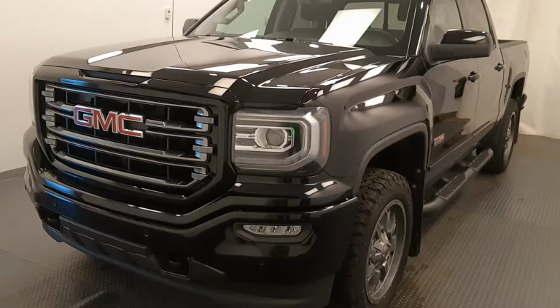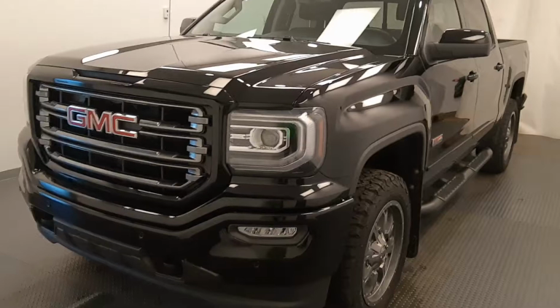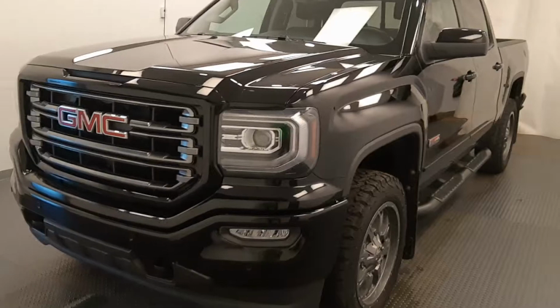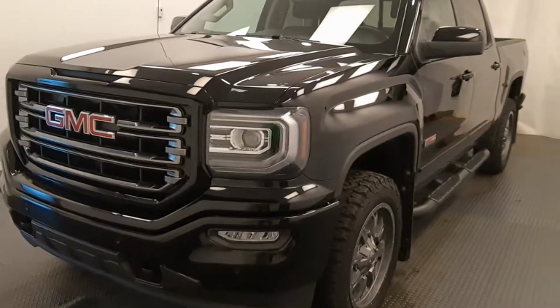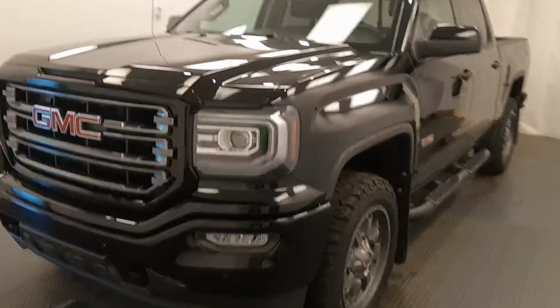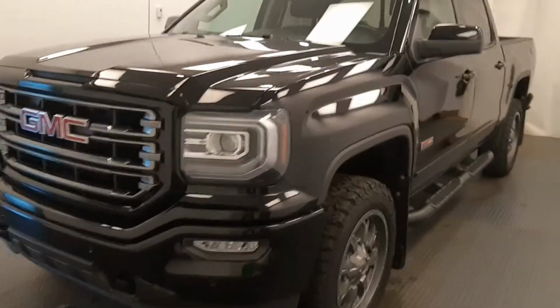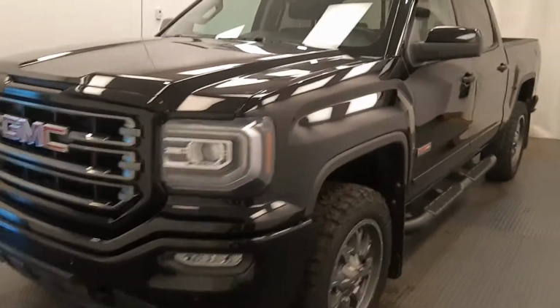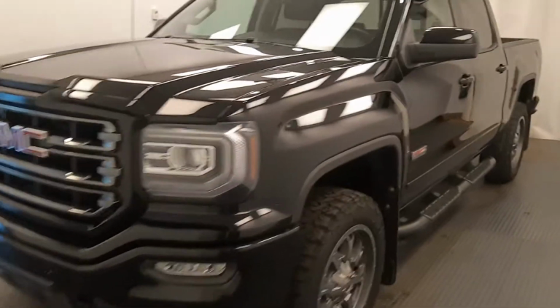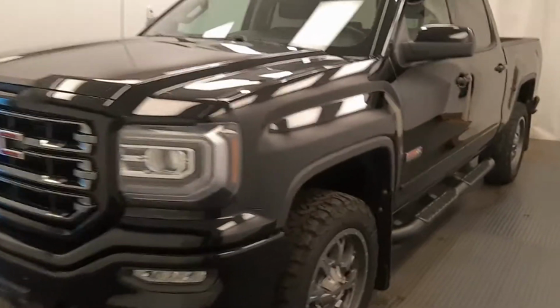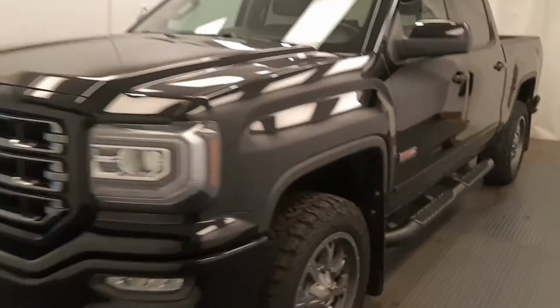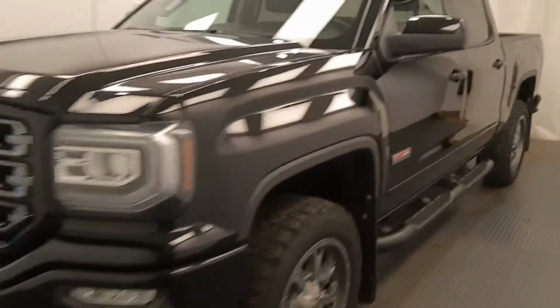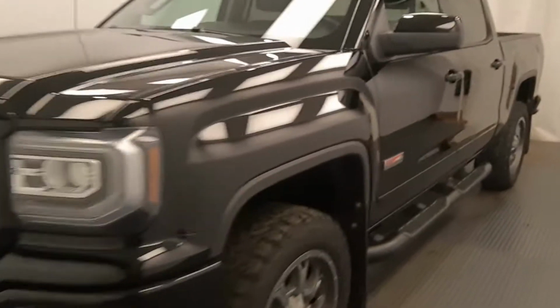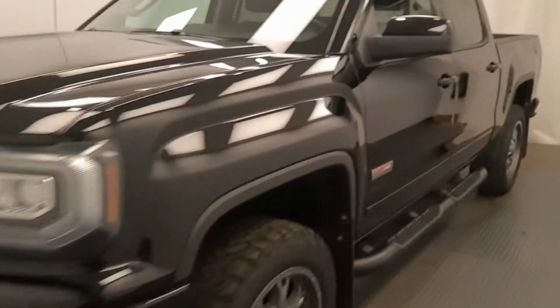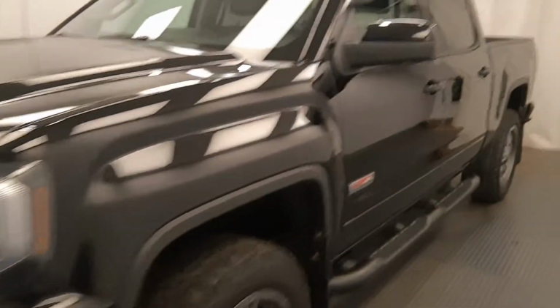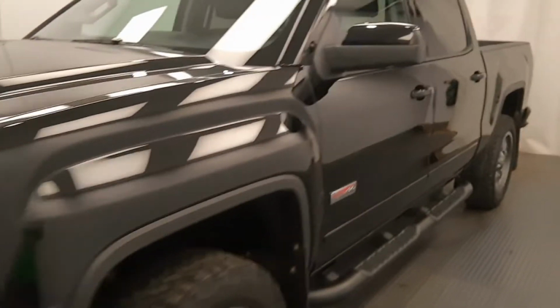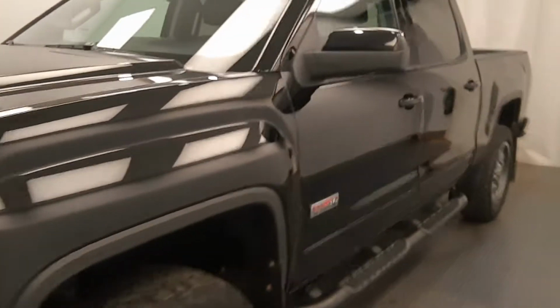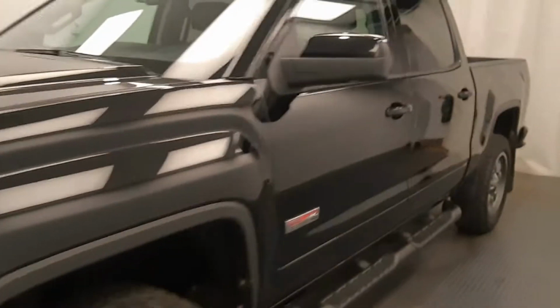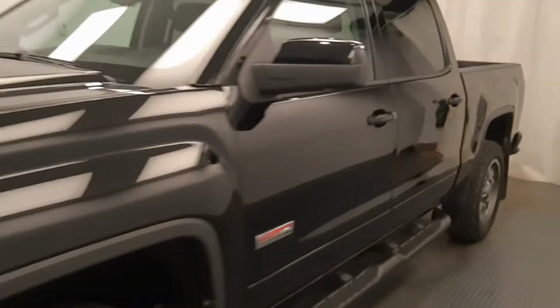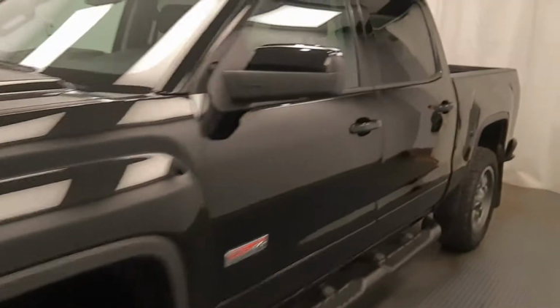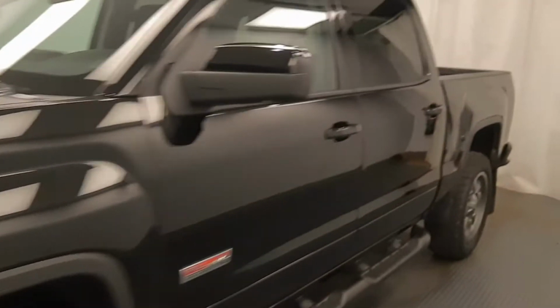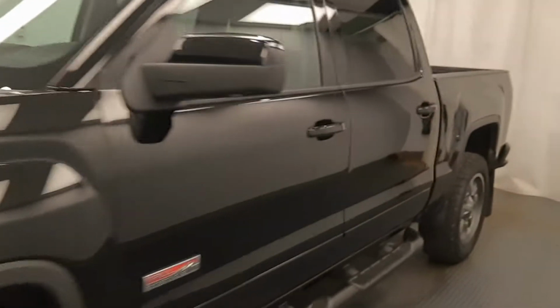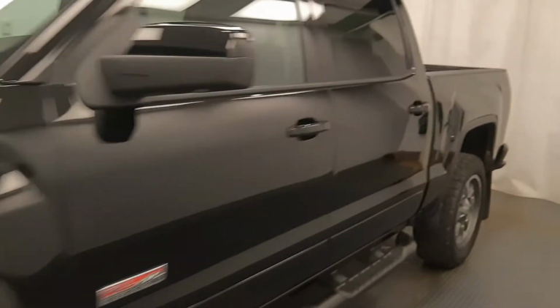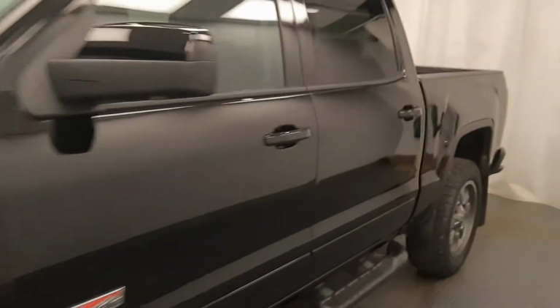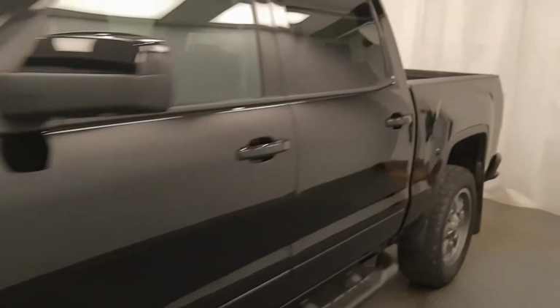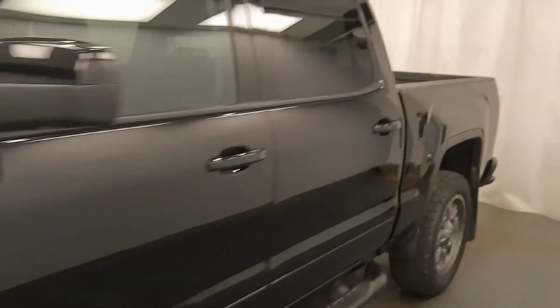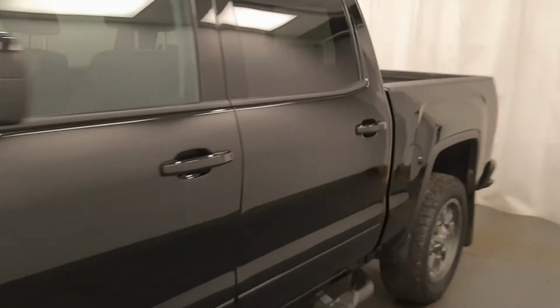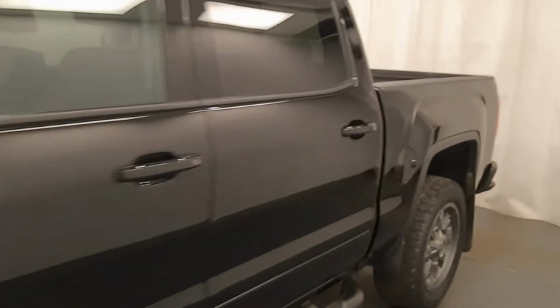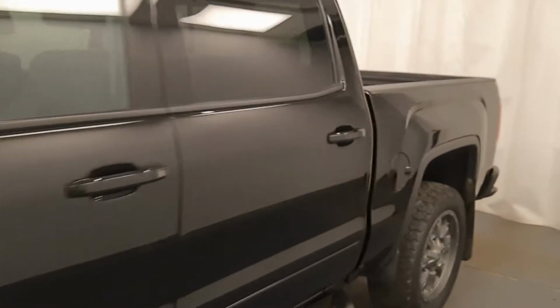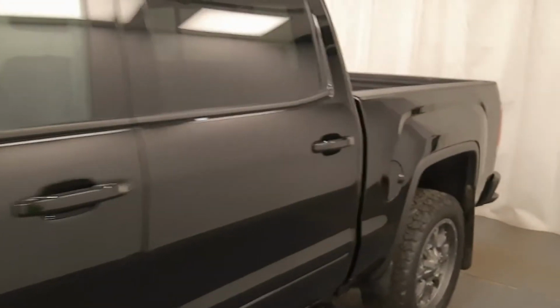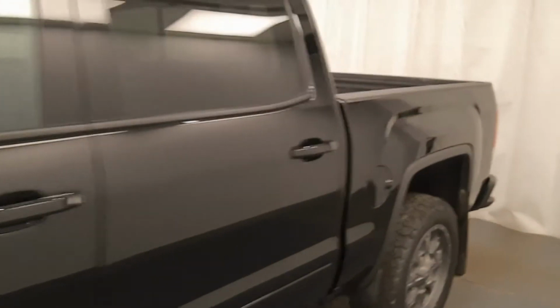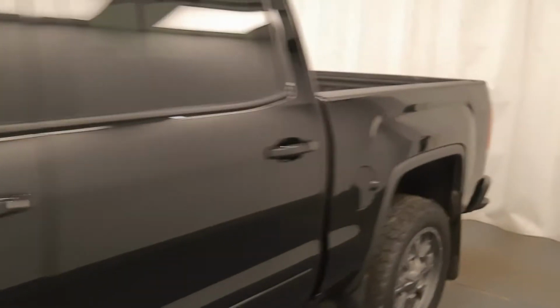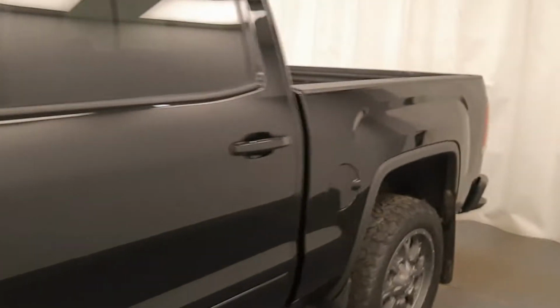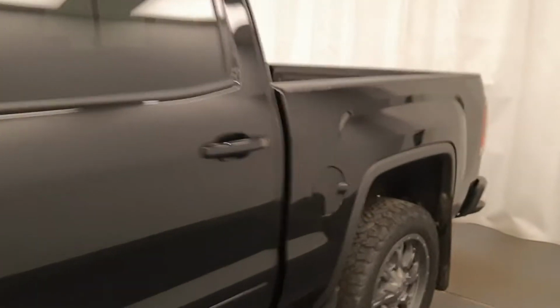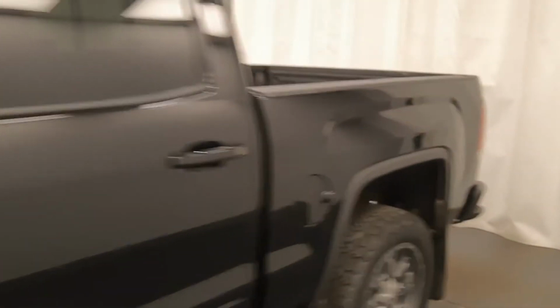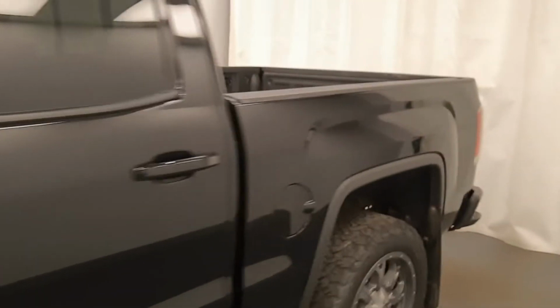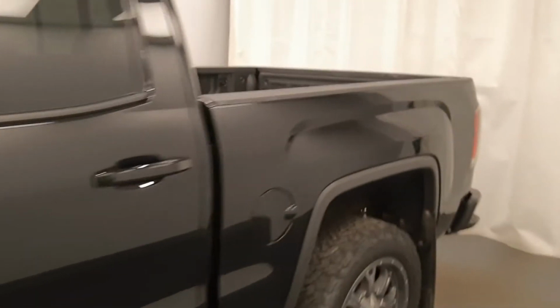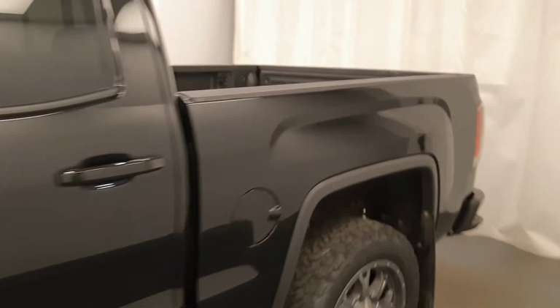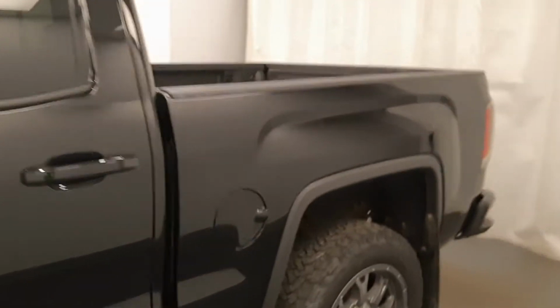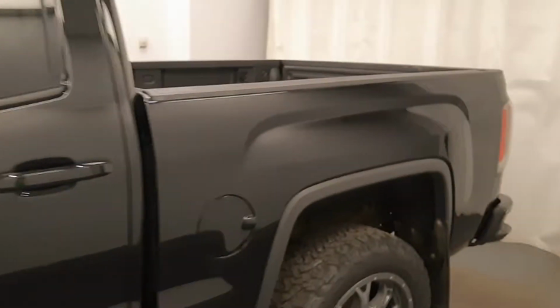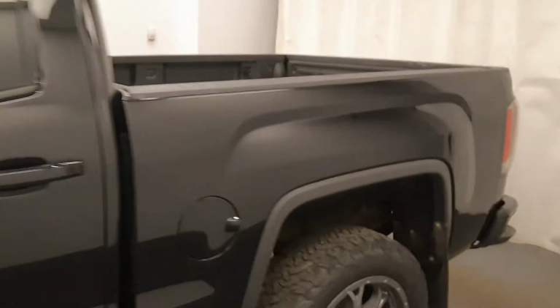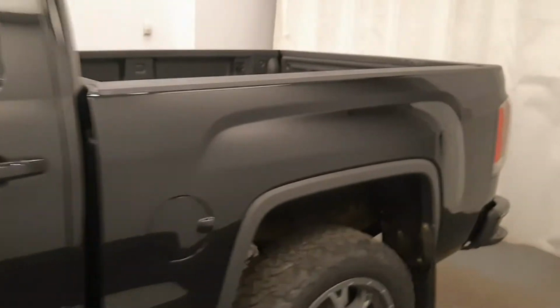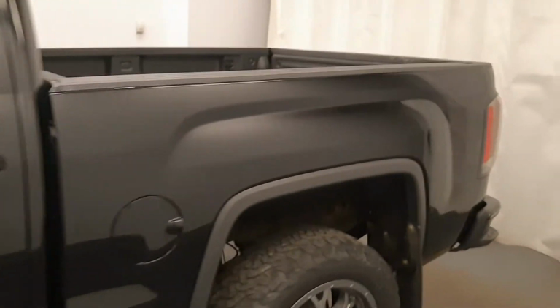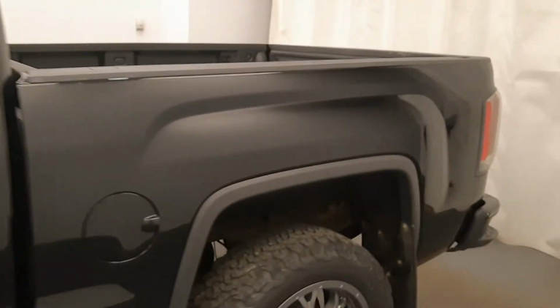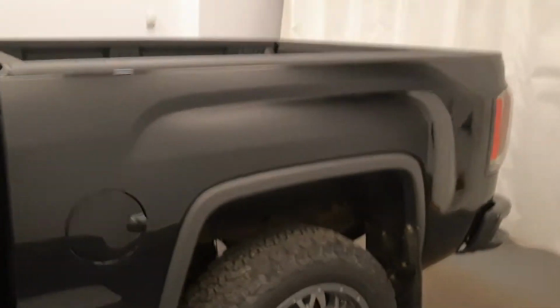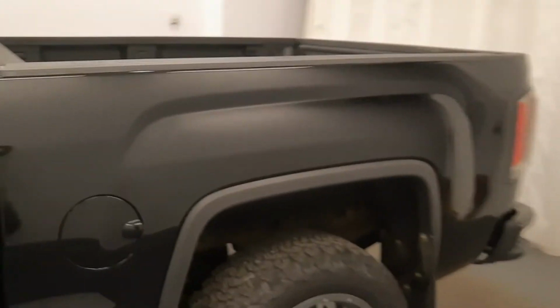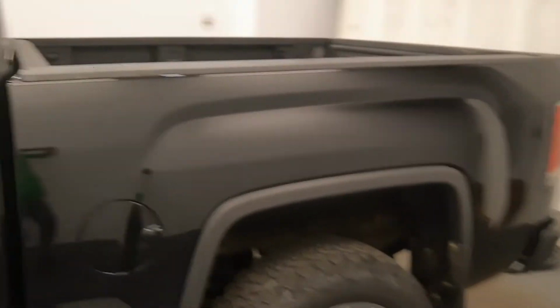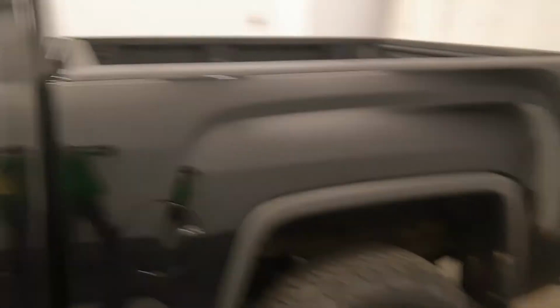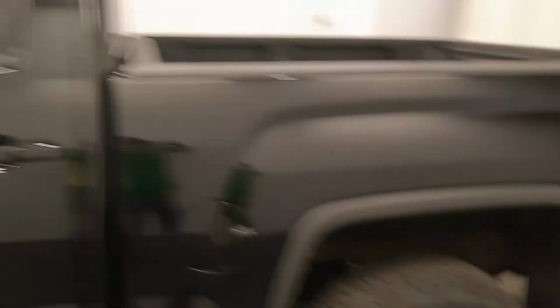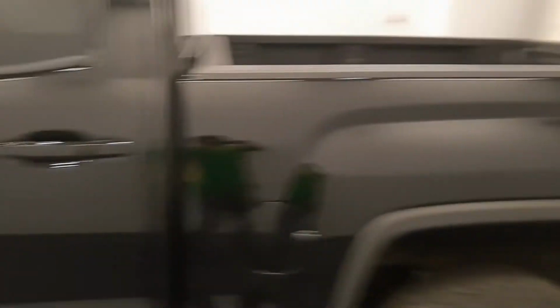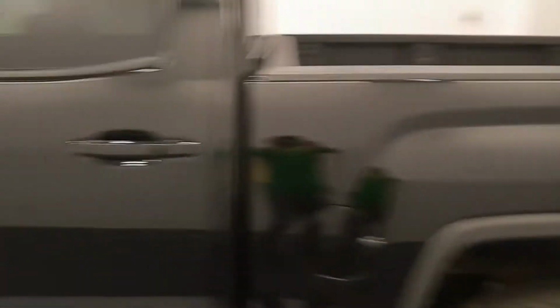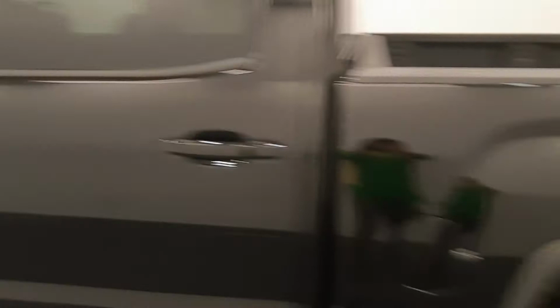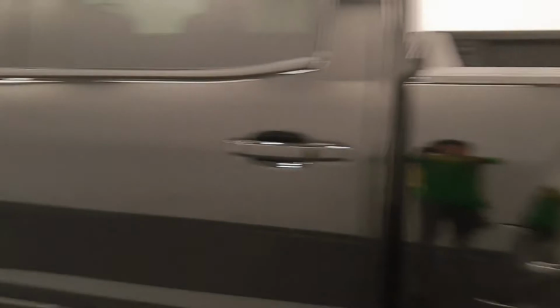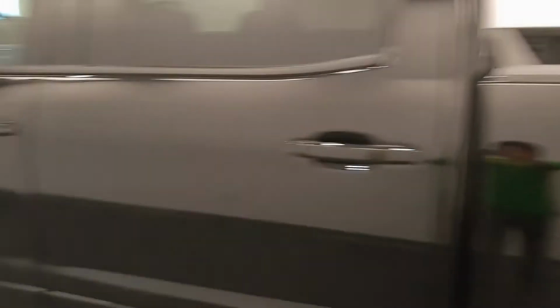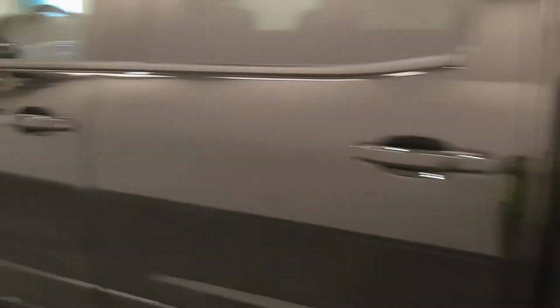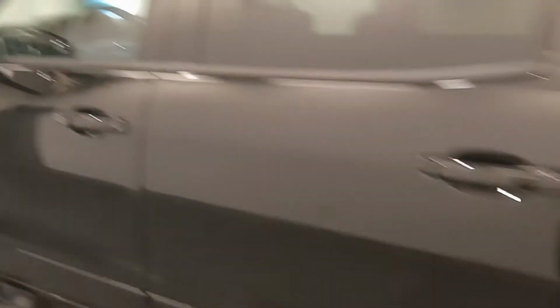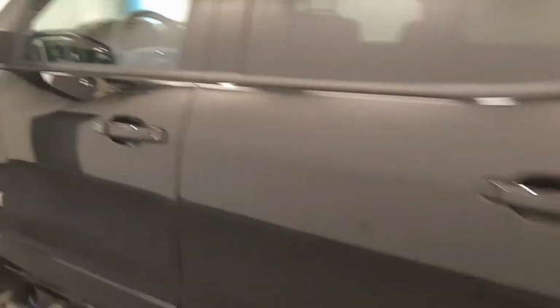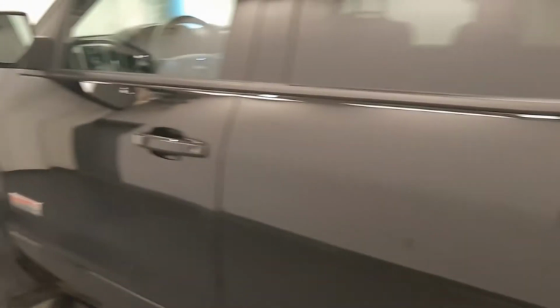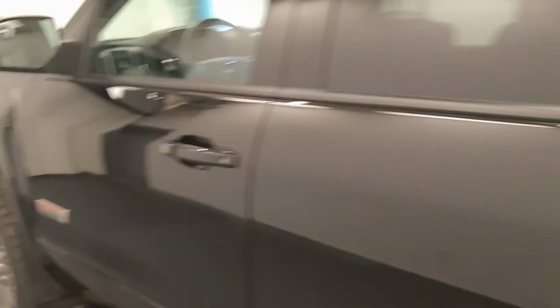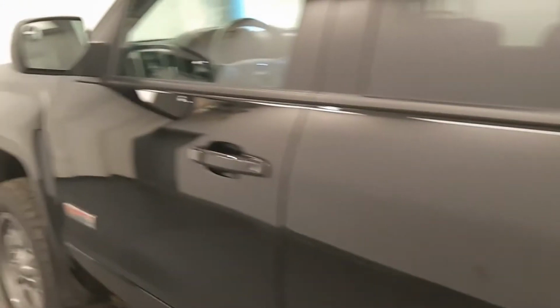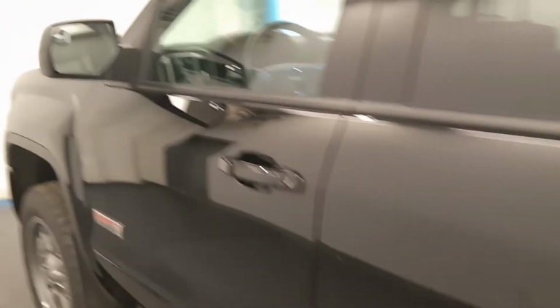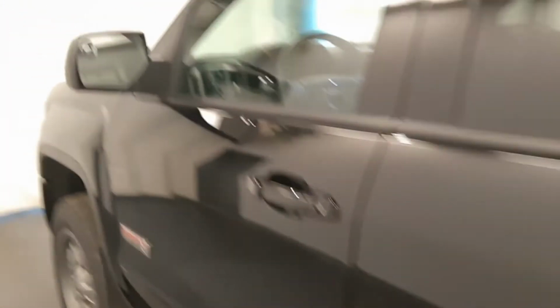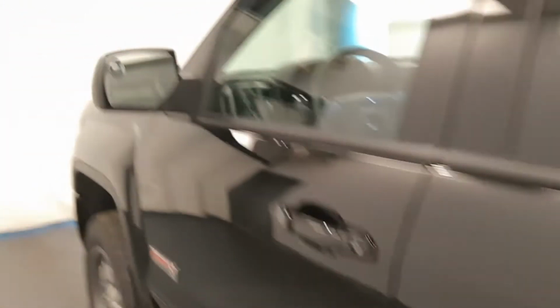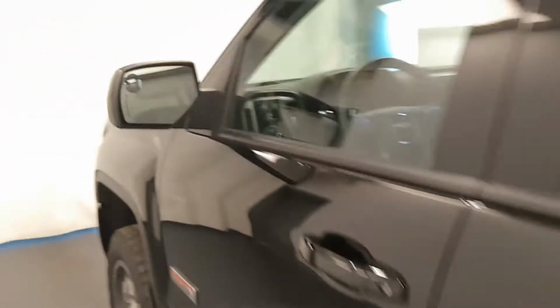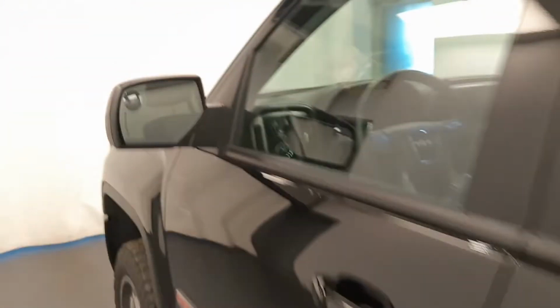Today we're viewing stock number 176308 on a 2017 GMC 1500 SLT and our exterior color is black.